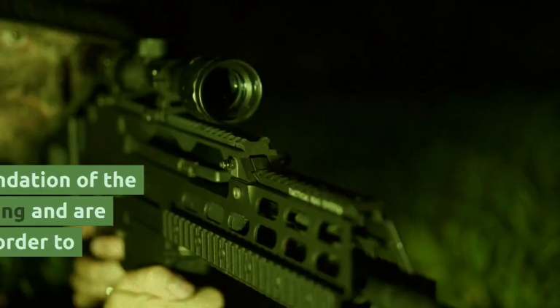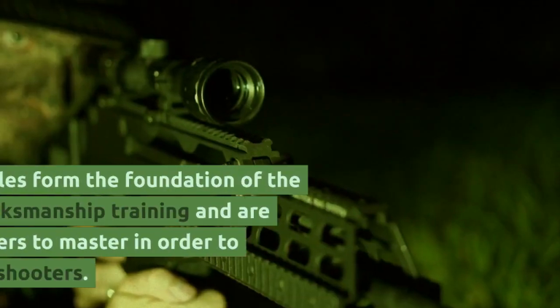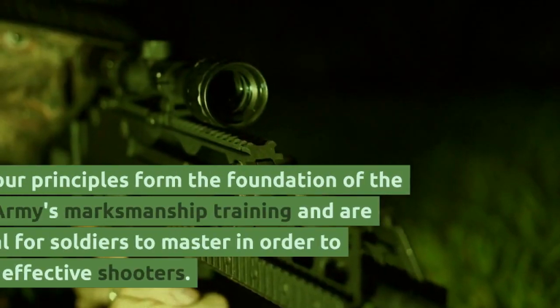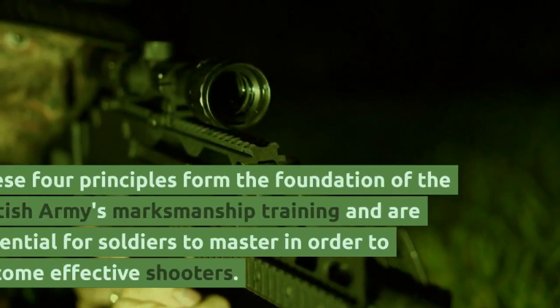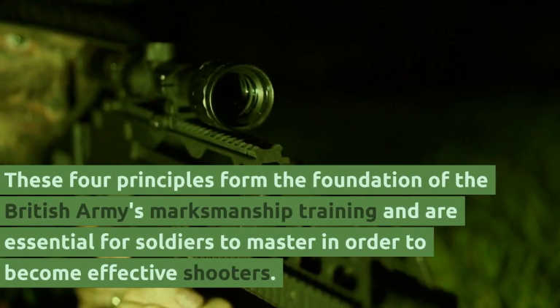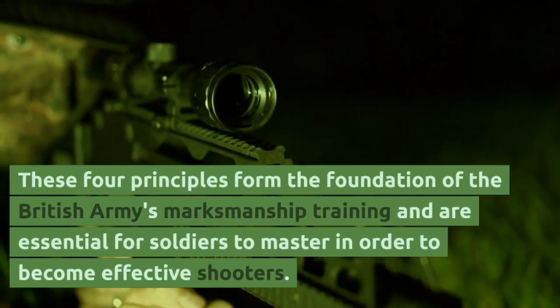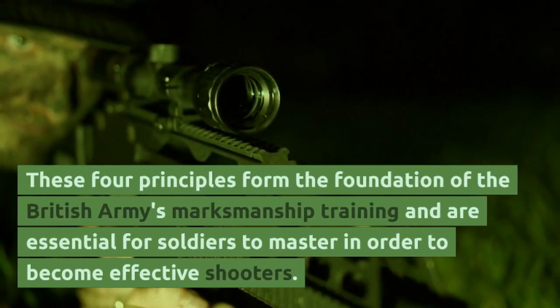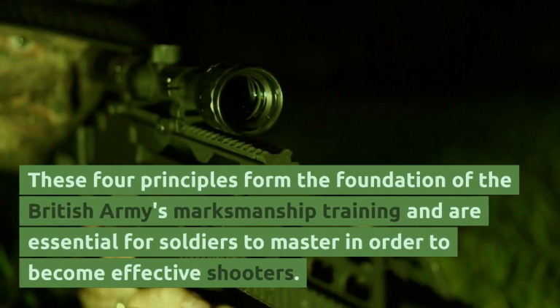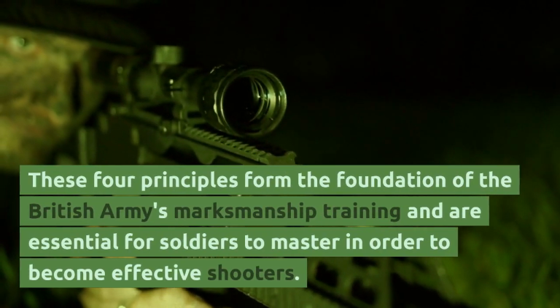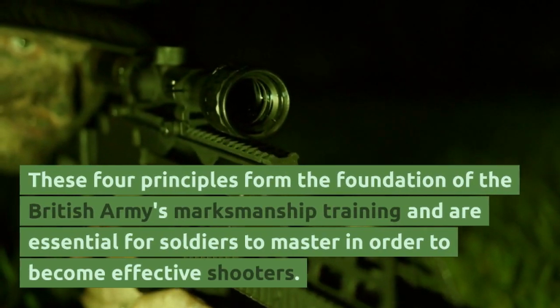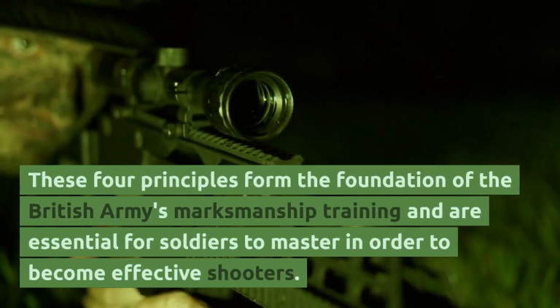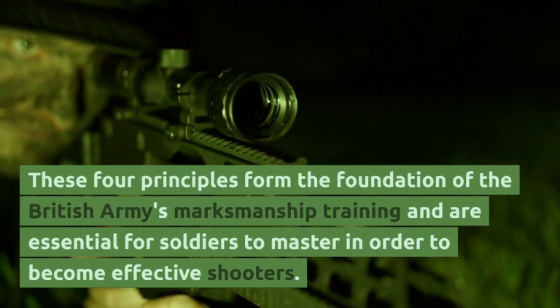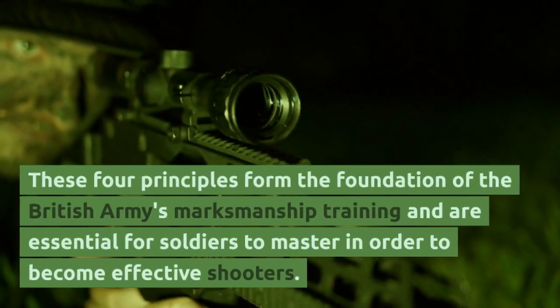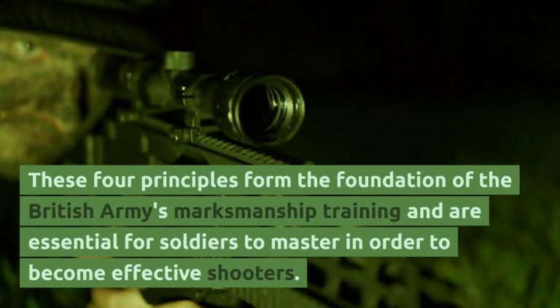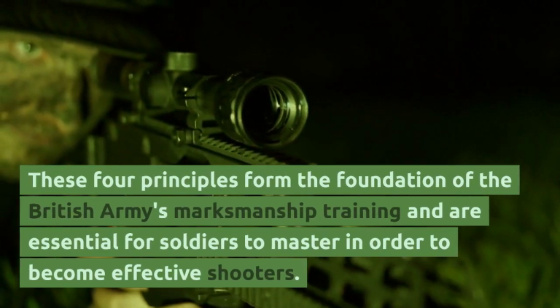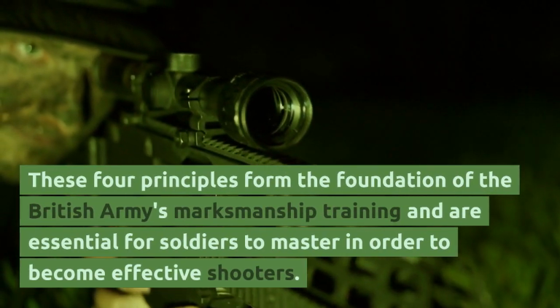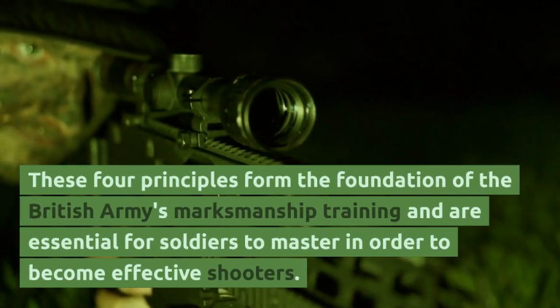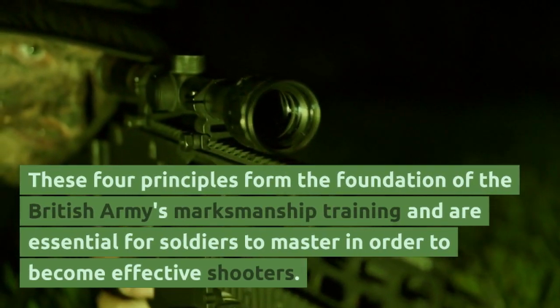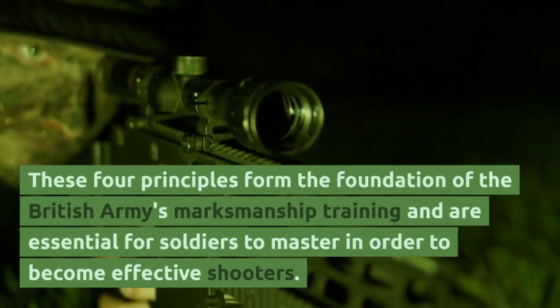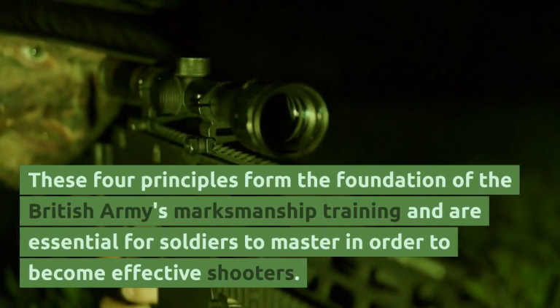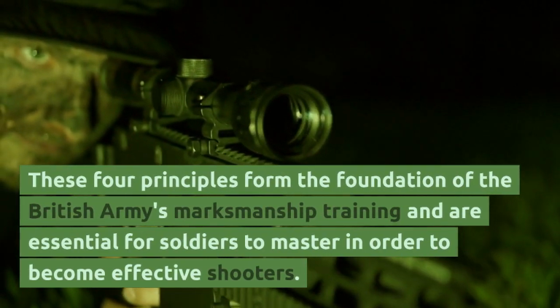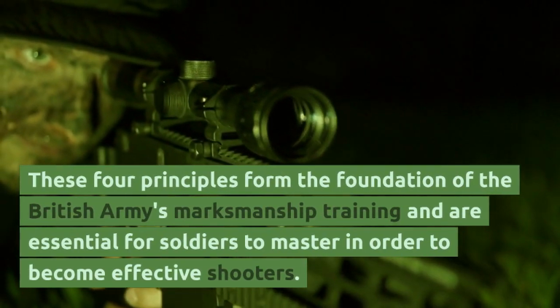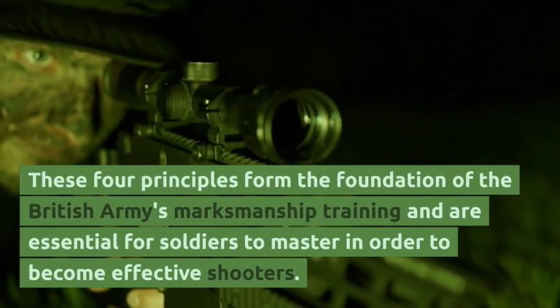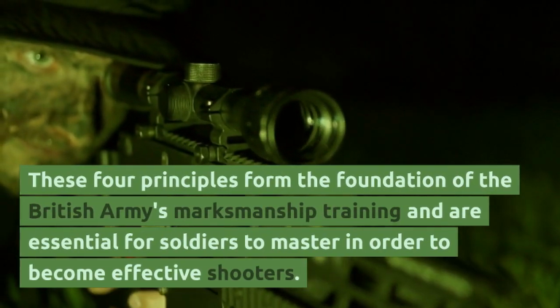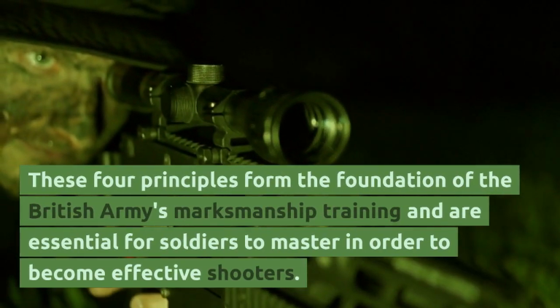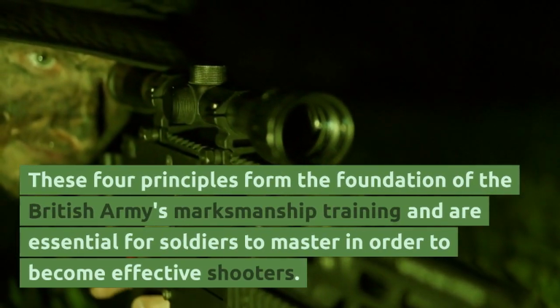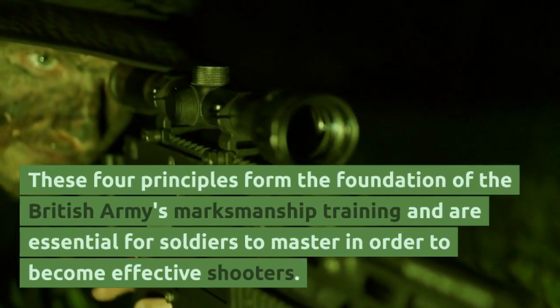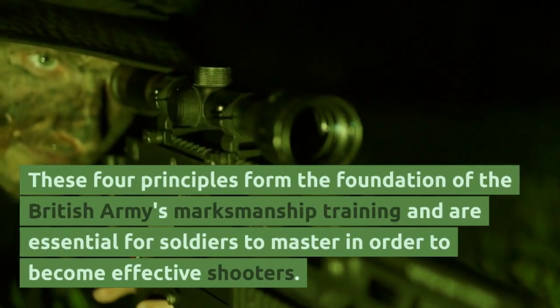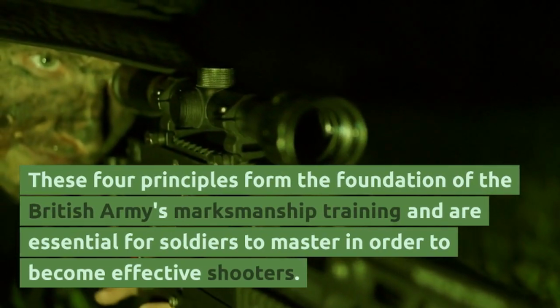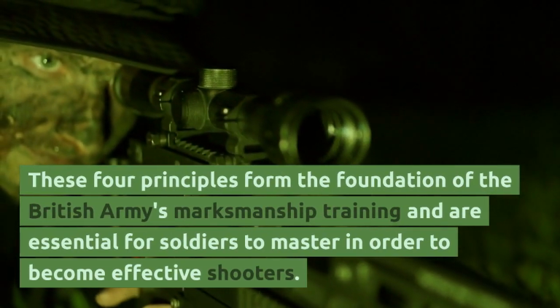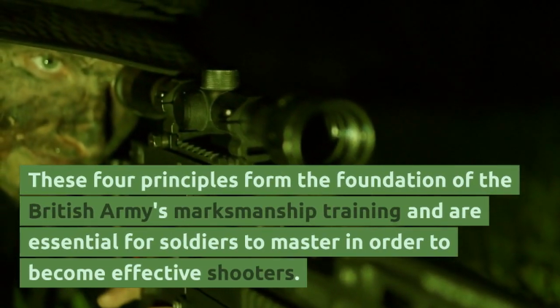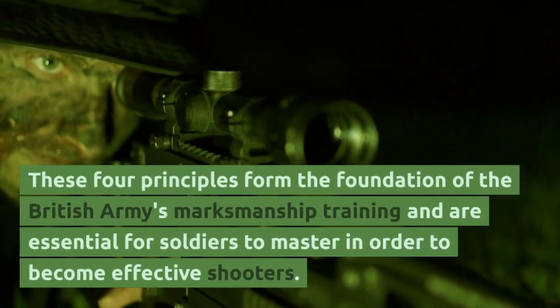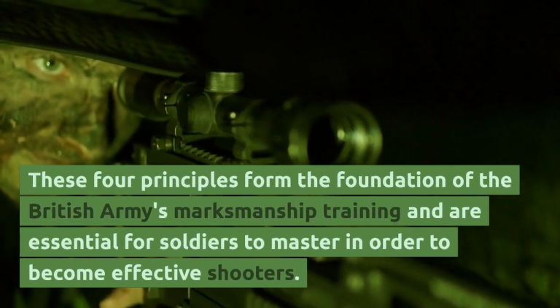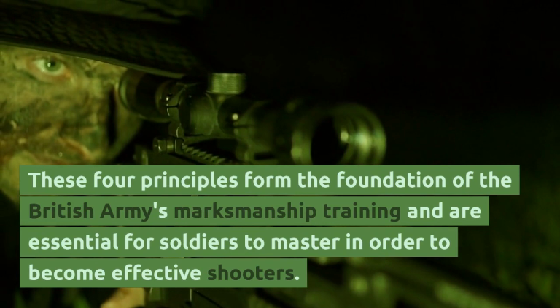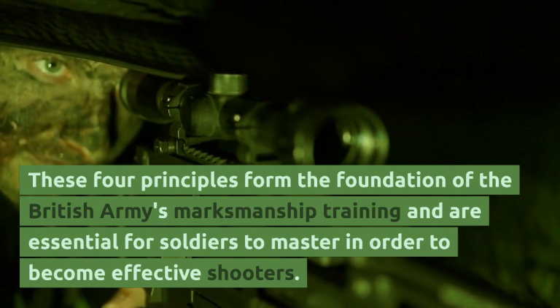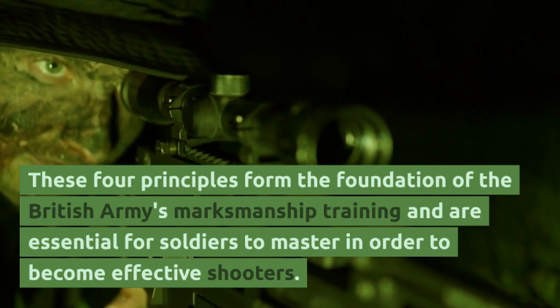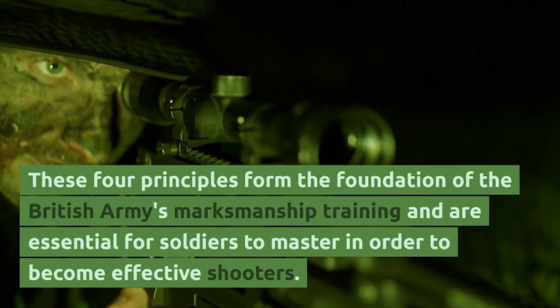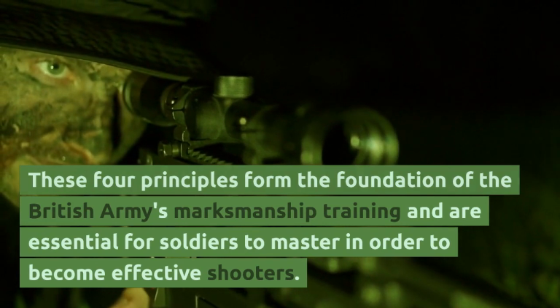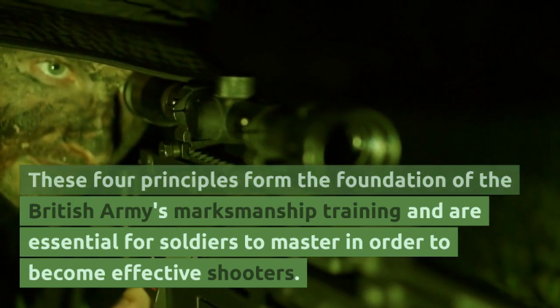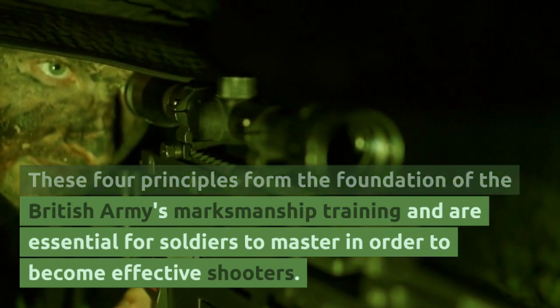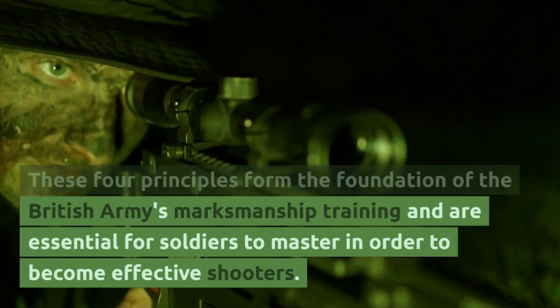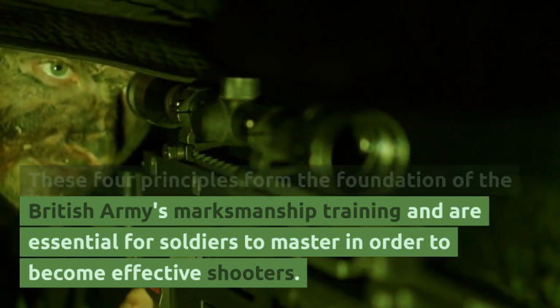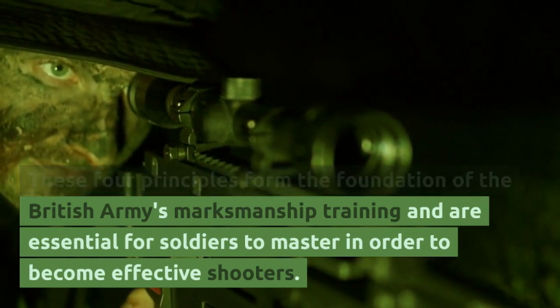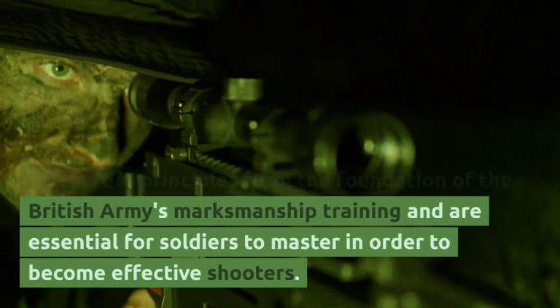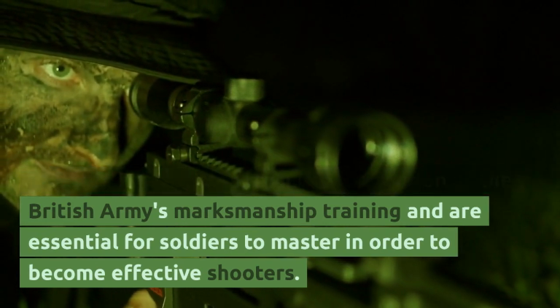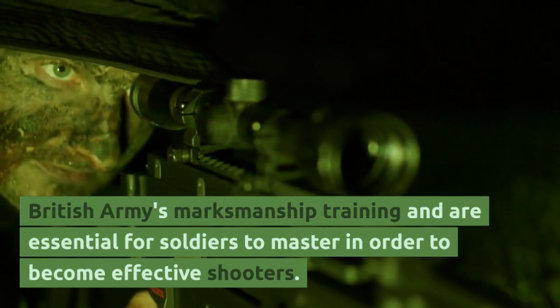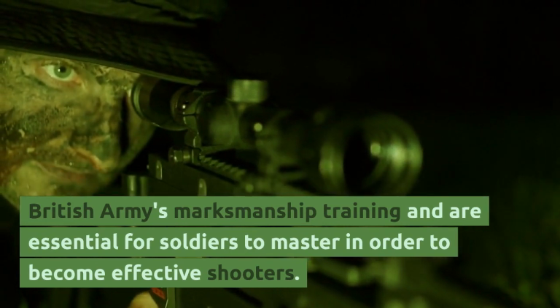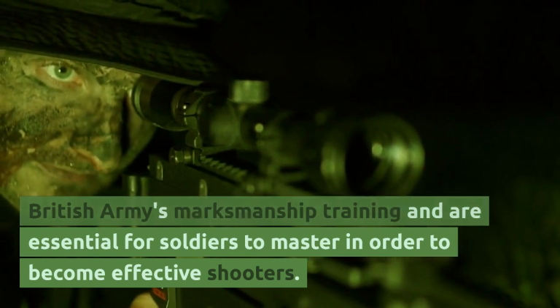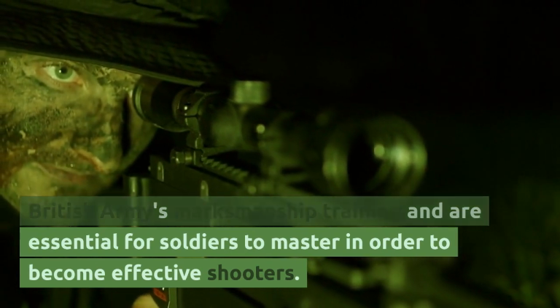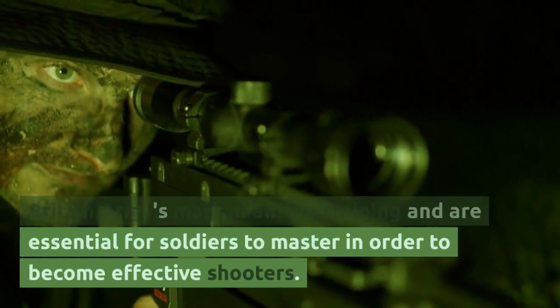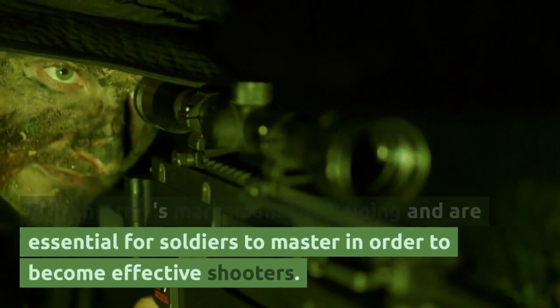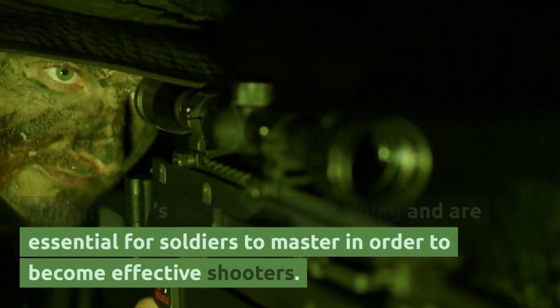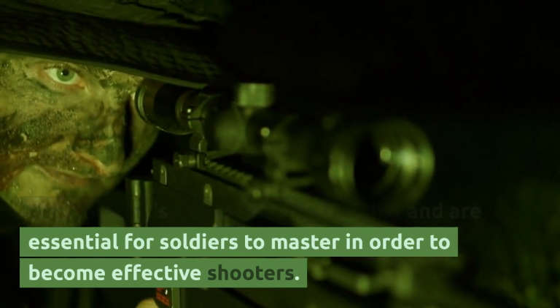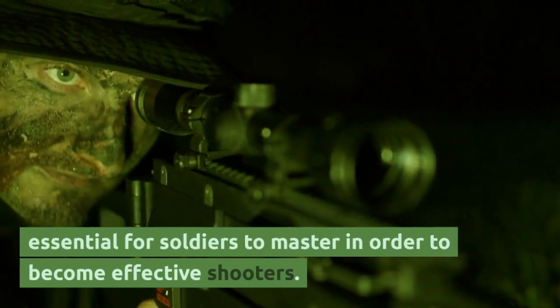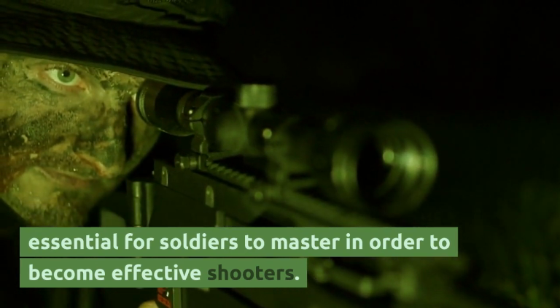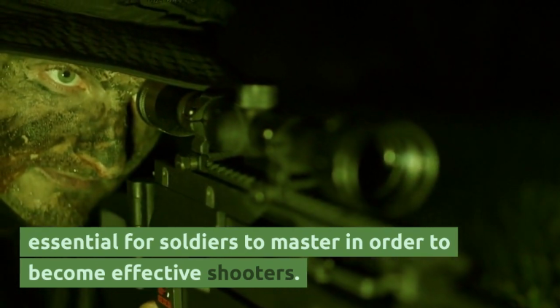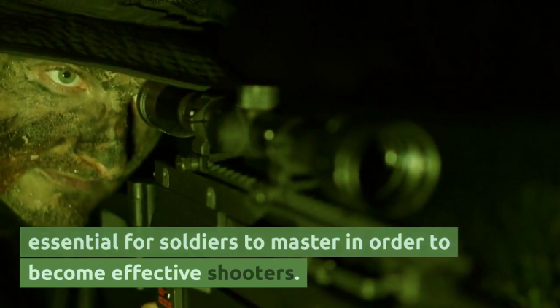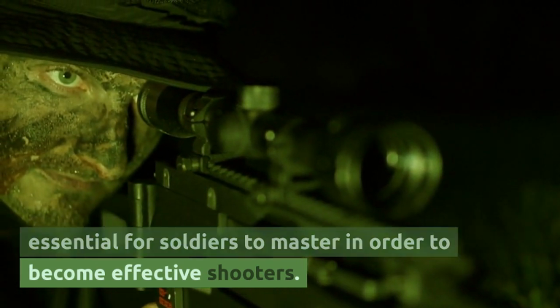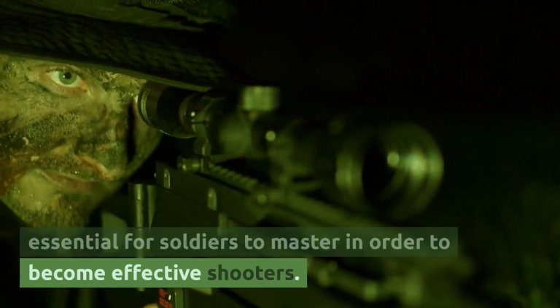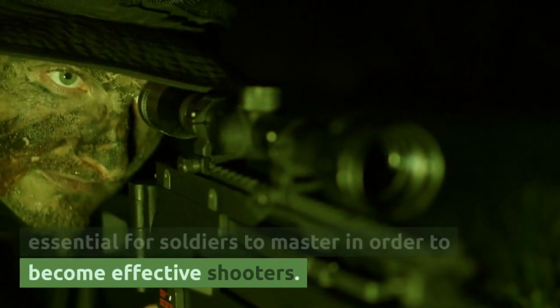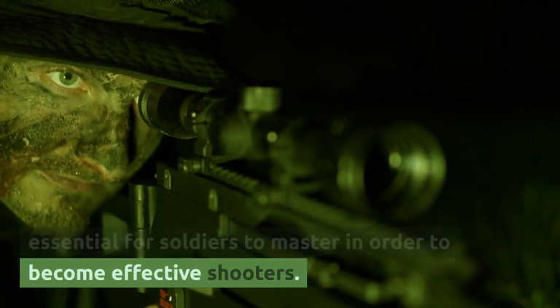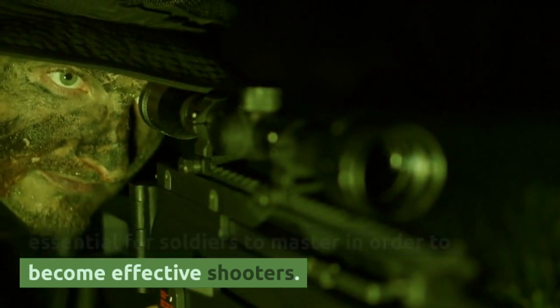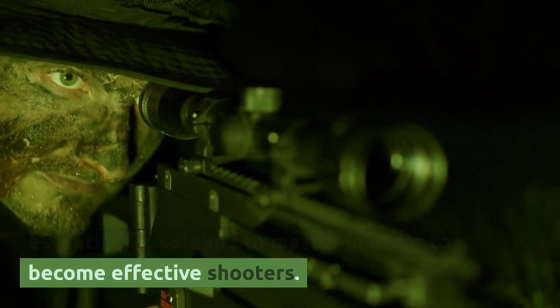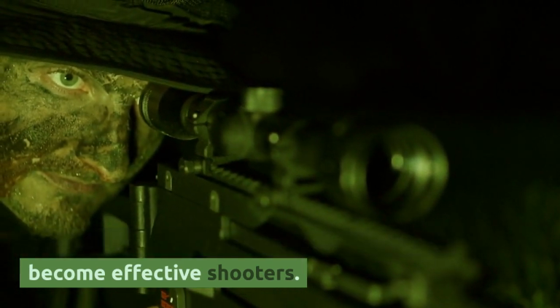These four principles form the foundation of the British Army's marksmanship training and are essential for soldiers to master in order to become effective shooters.